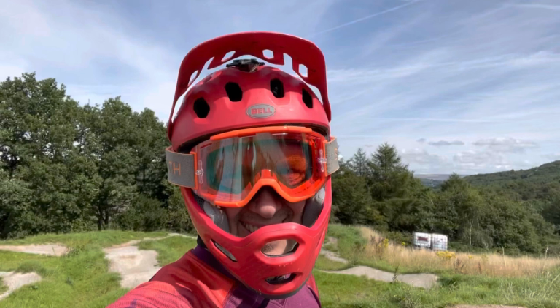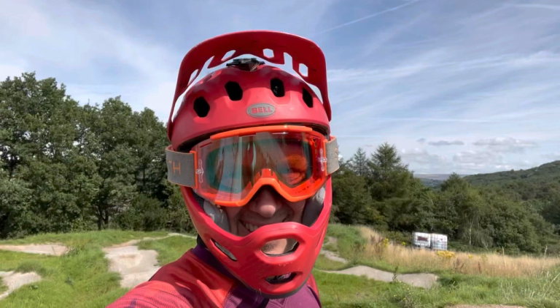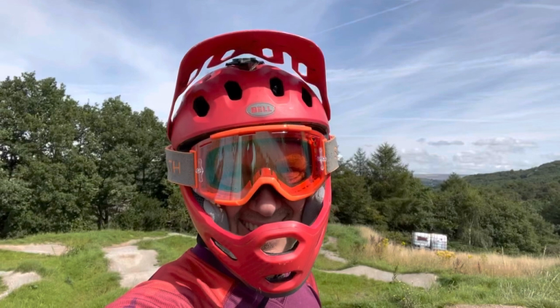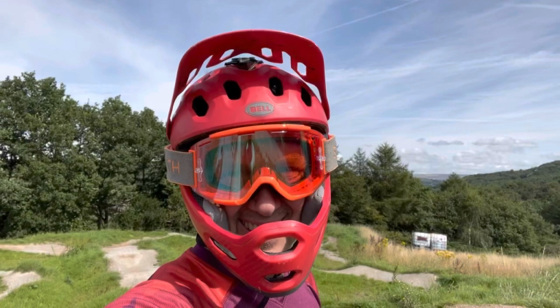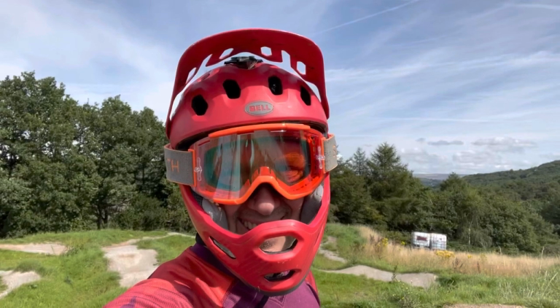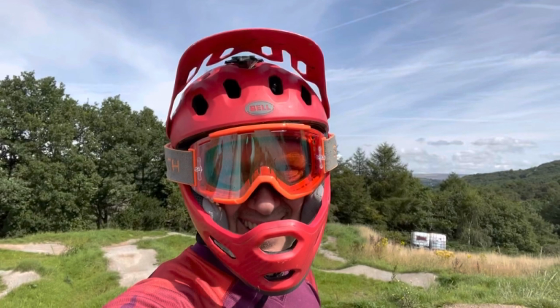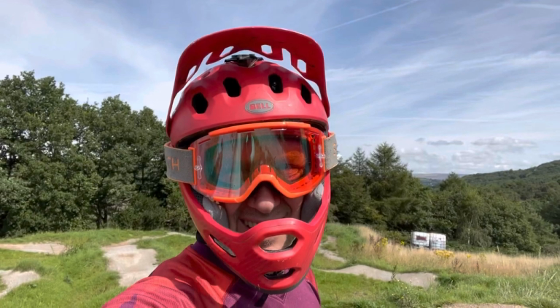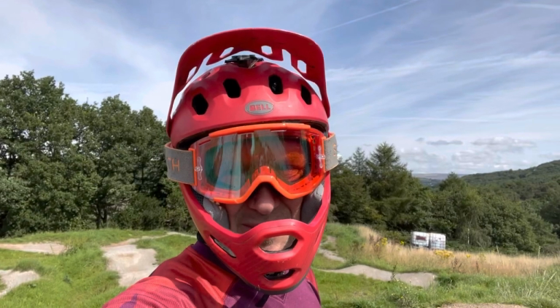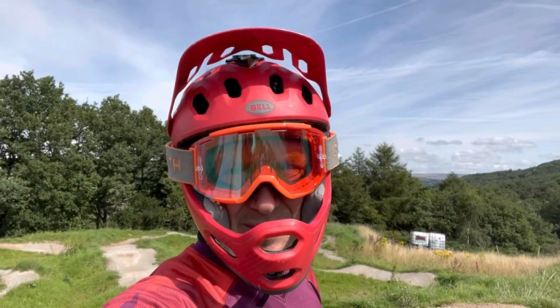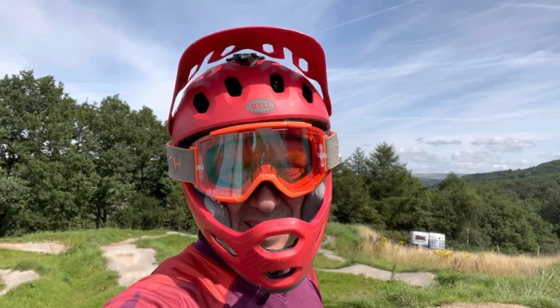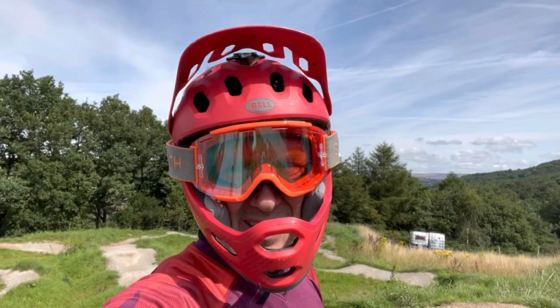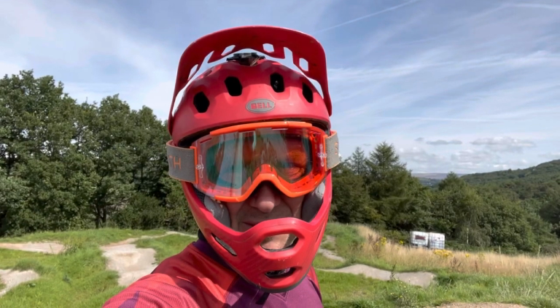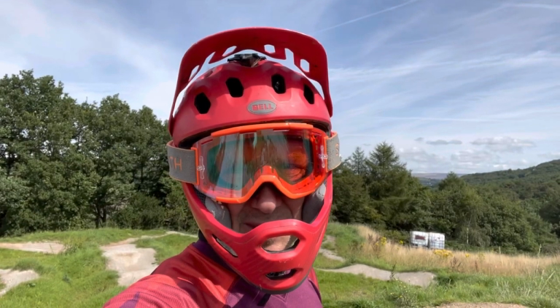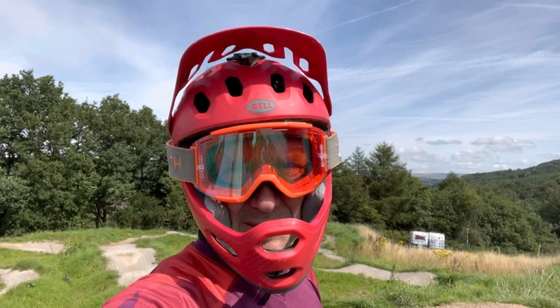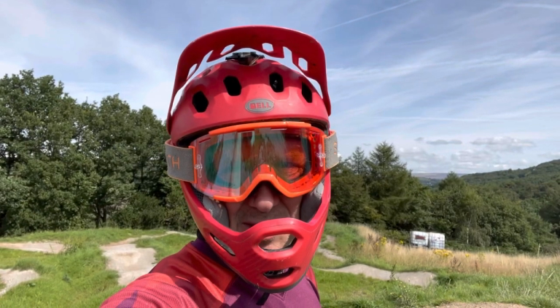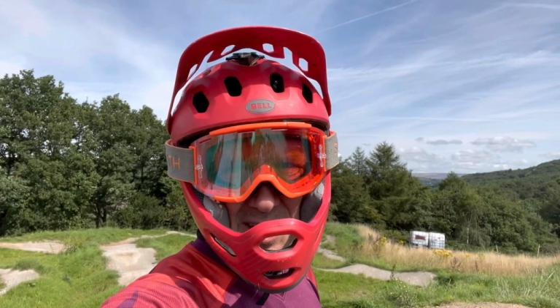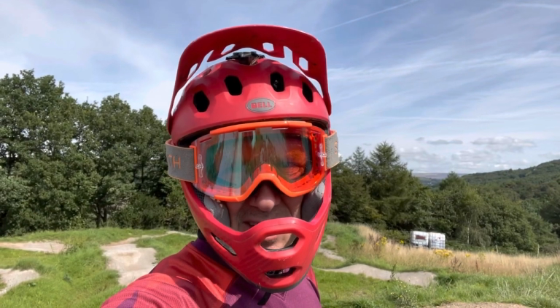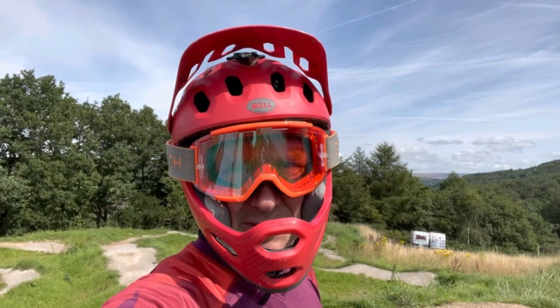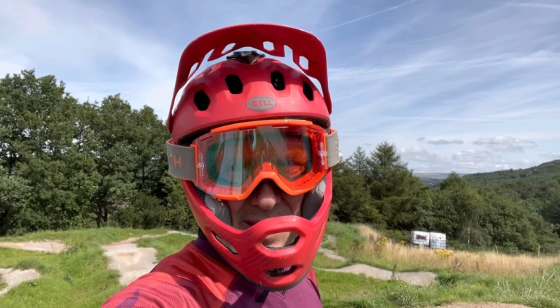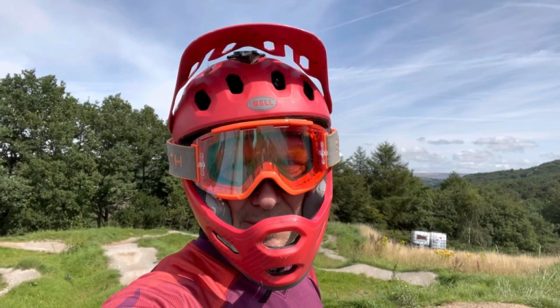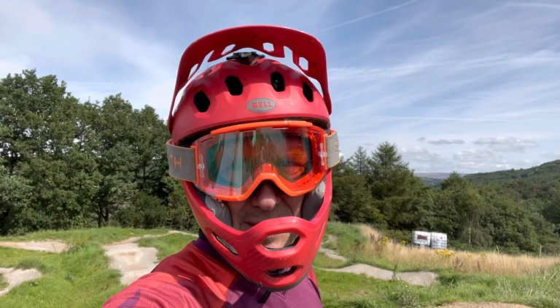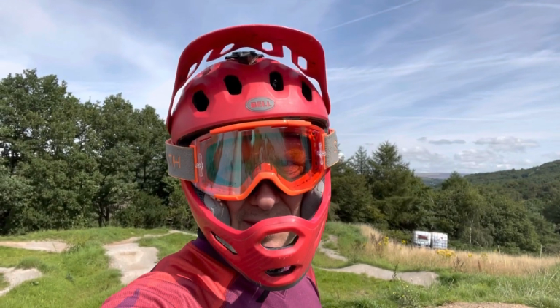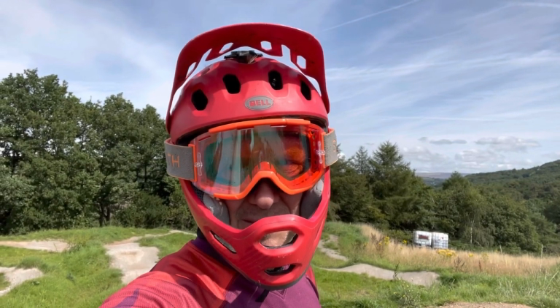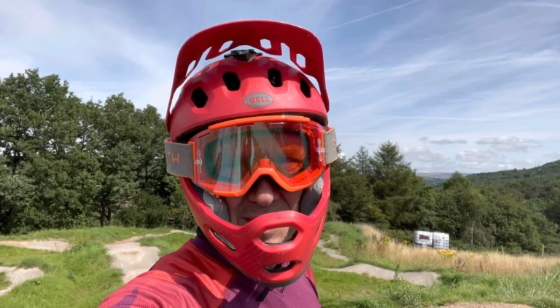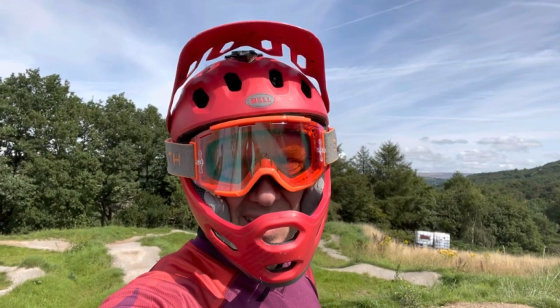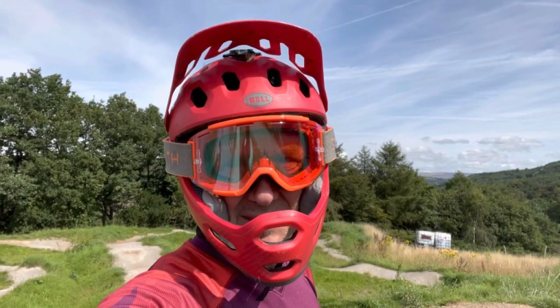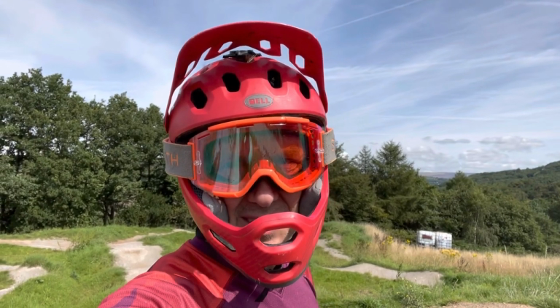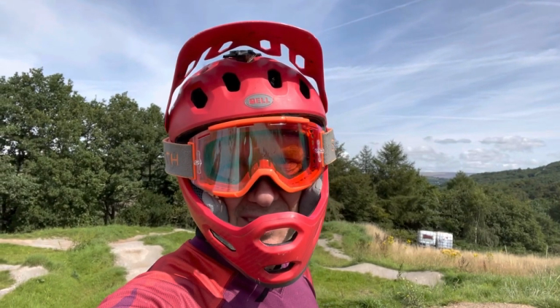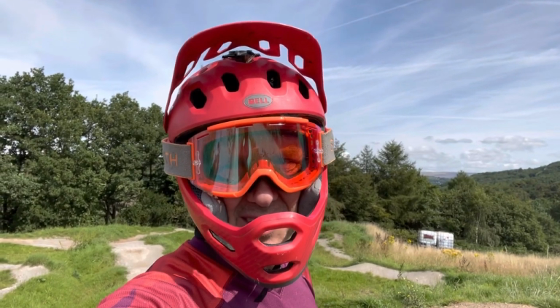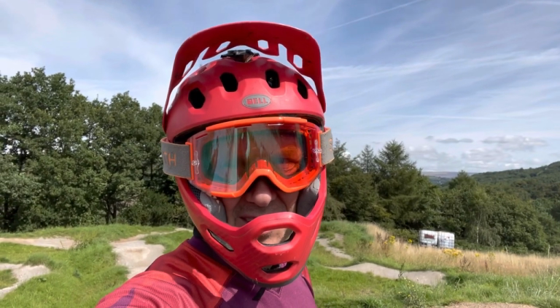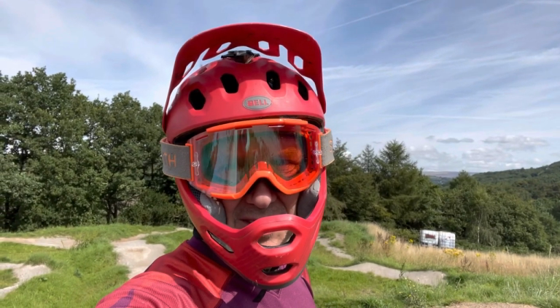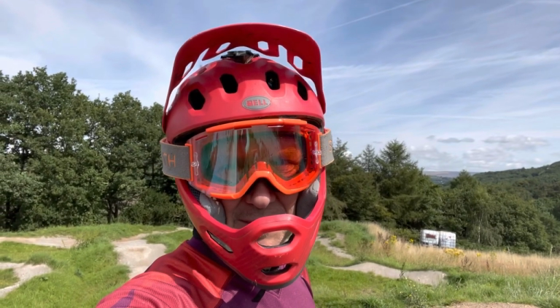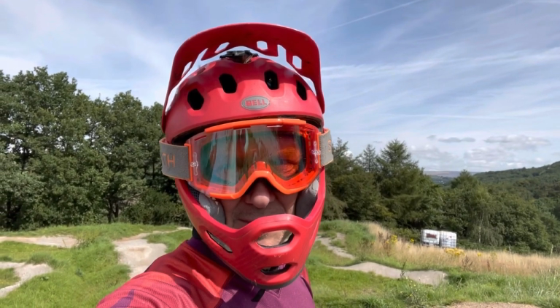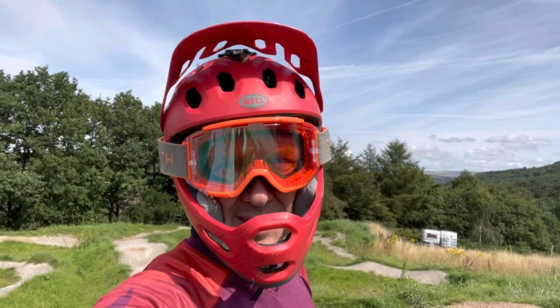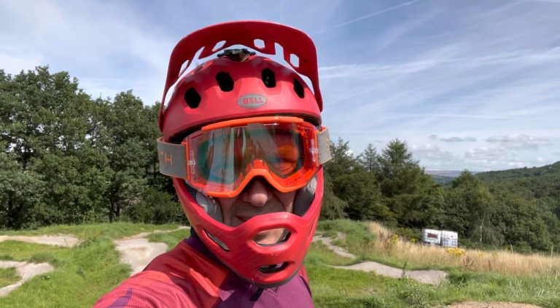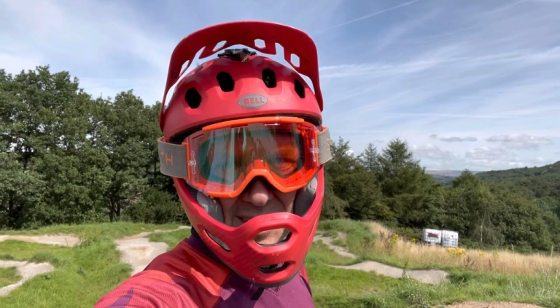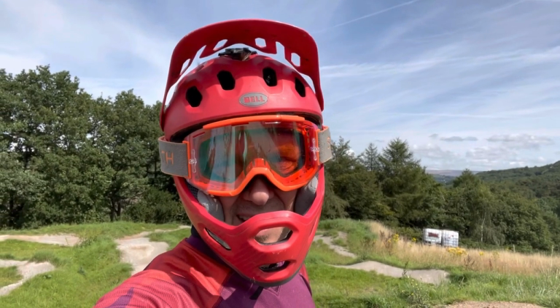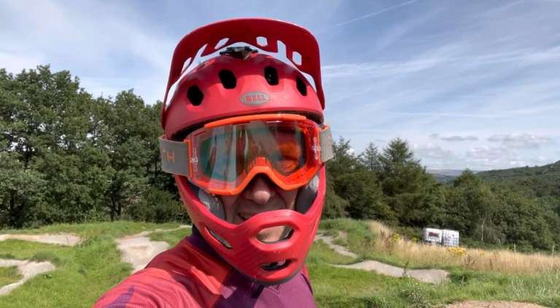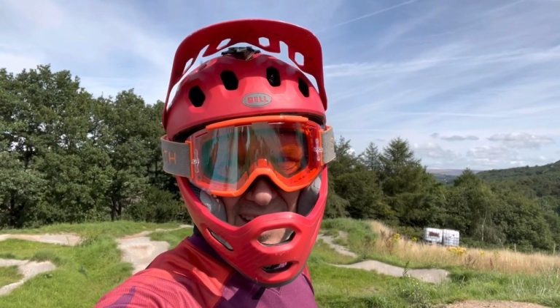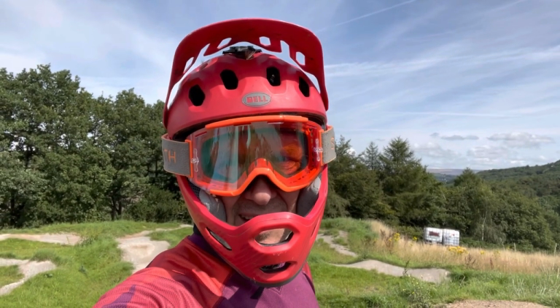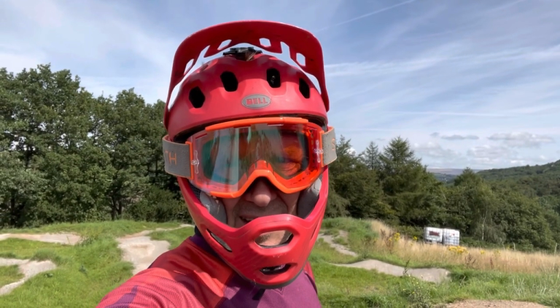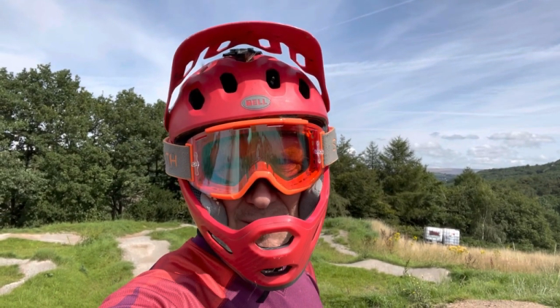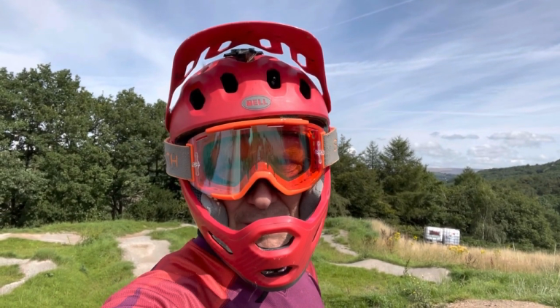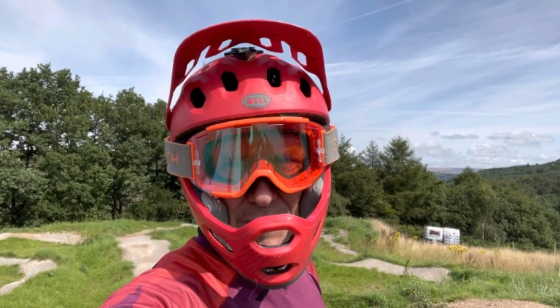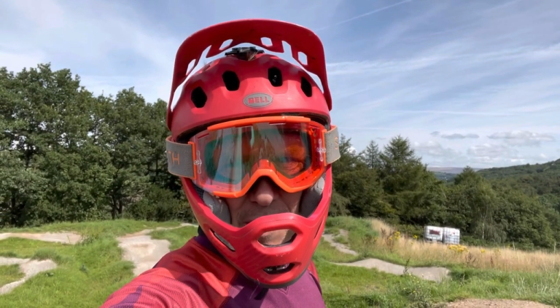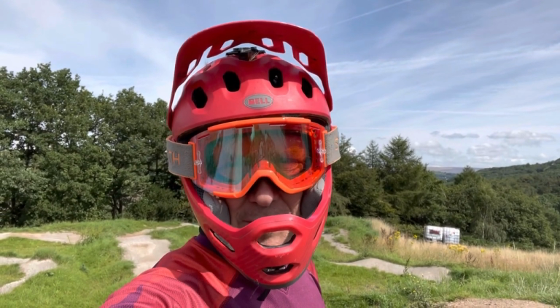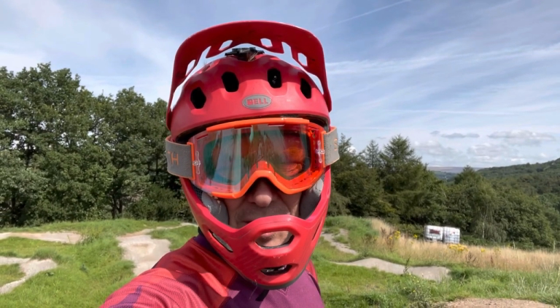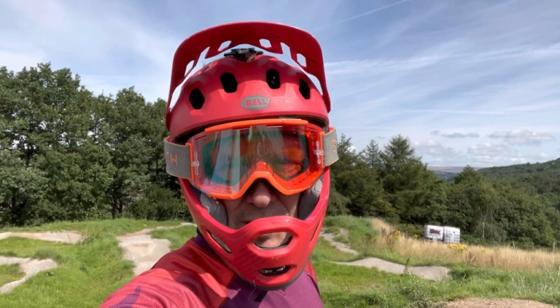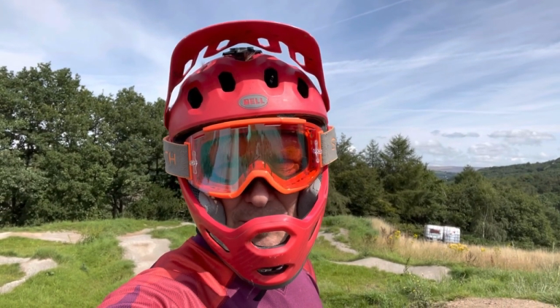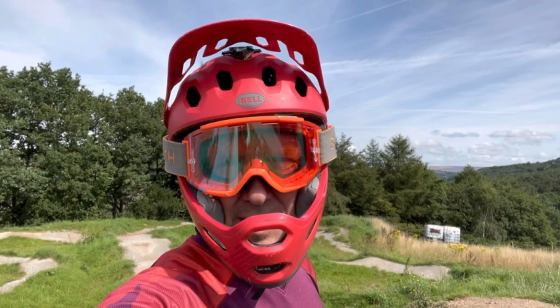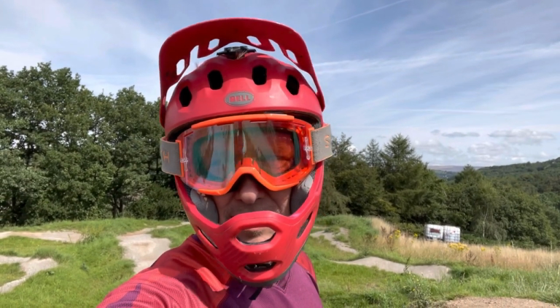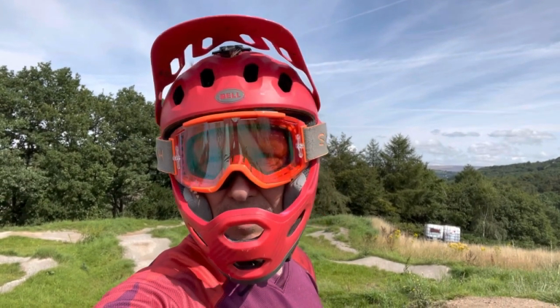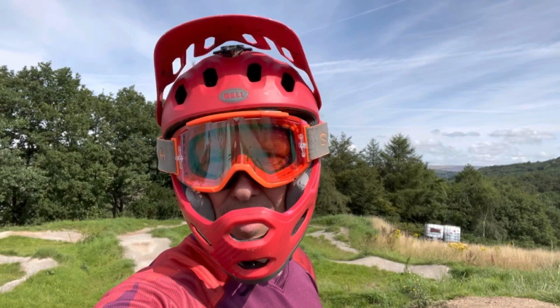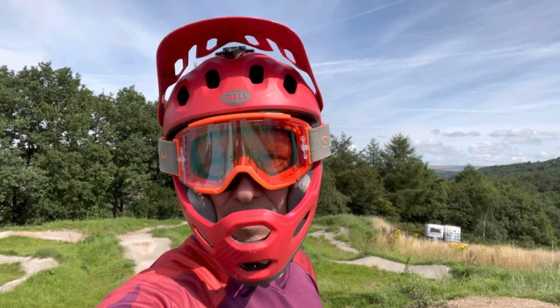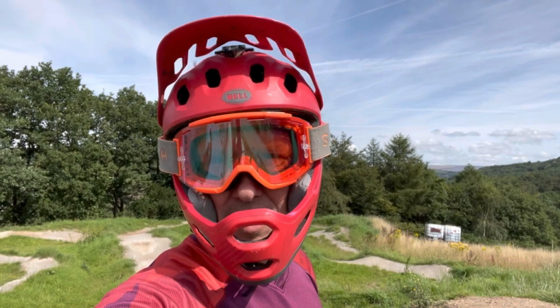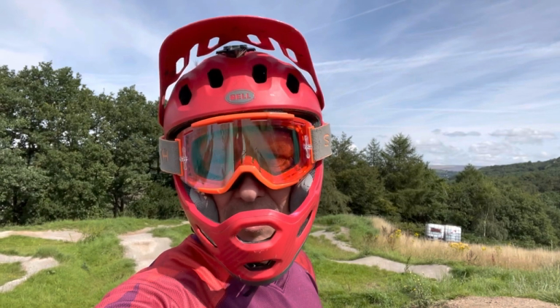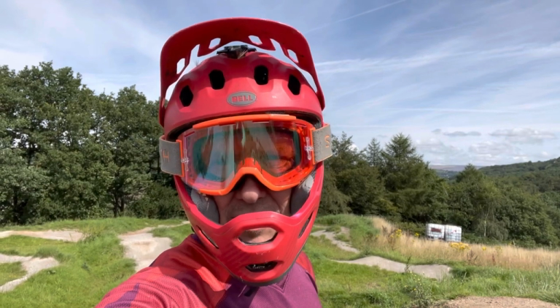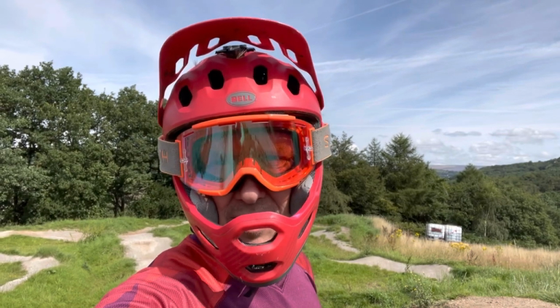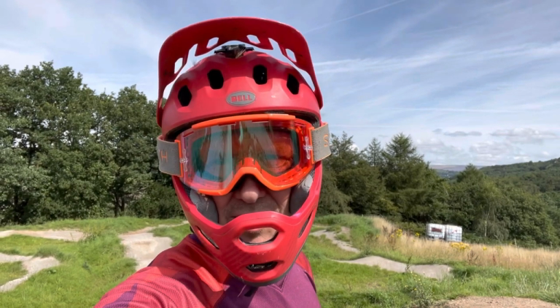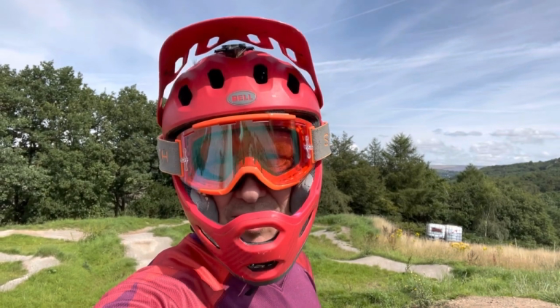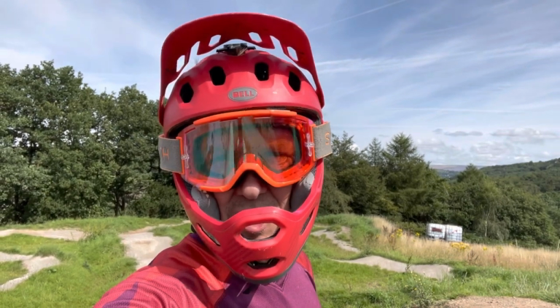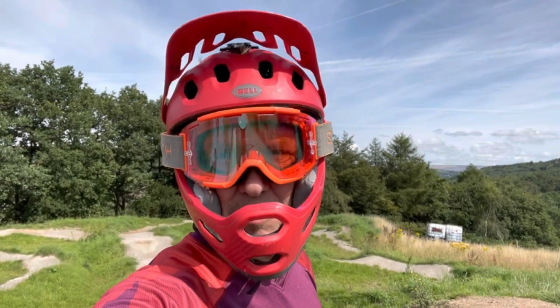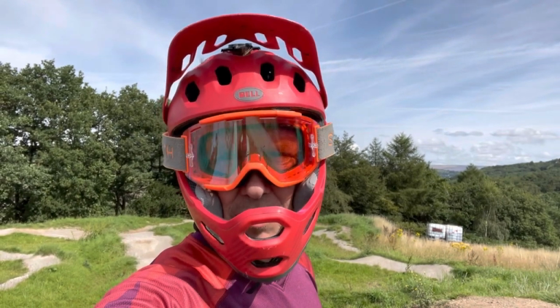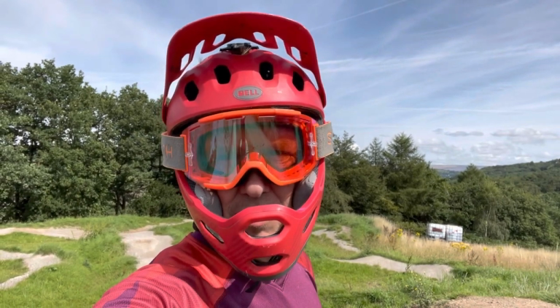Hi everybody, welcome to Chase the Rainbow. My name is Neil Cotton and today I'm at Farmer John's Mountain Bike Park near Stockport.